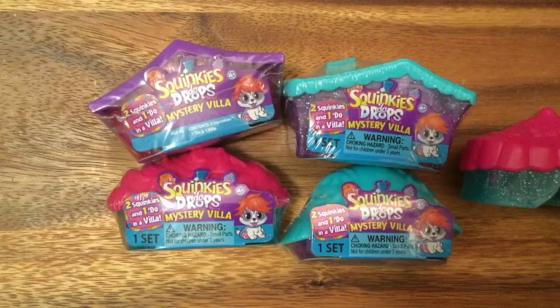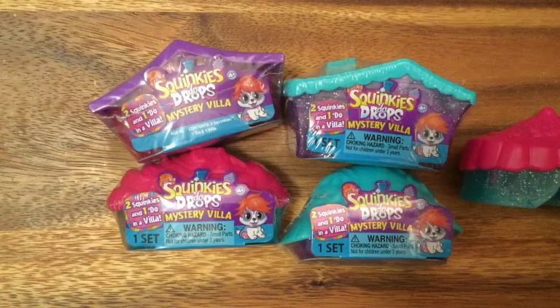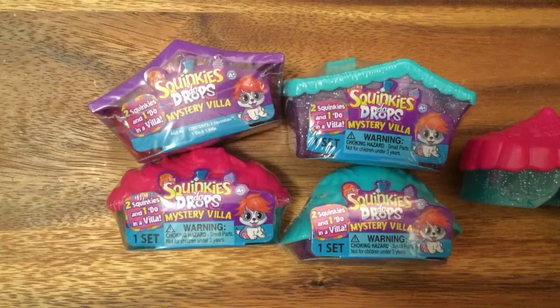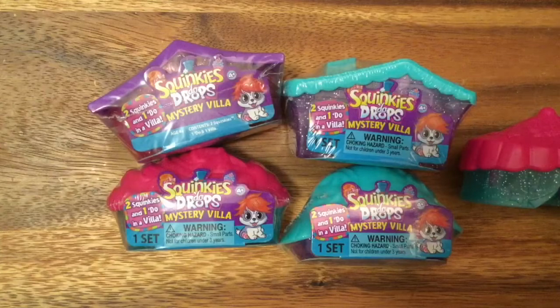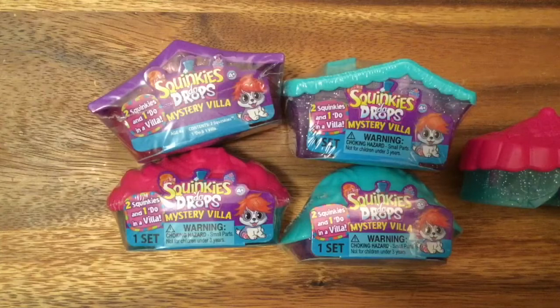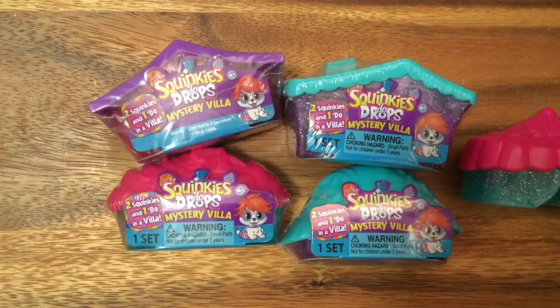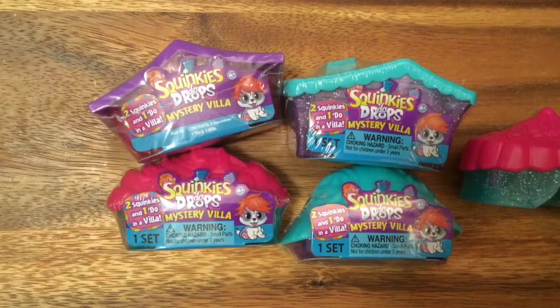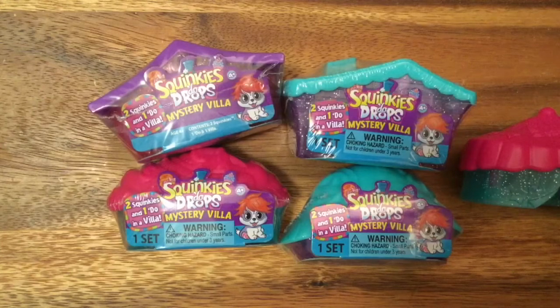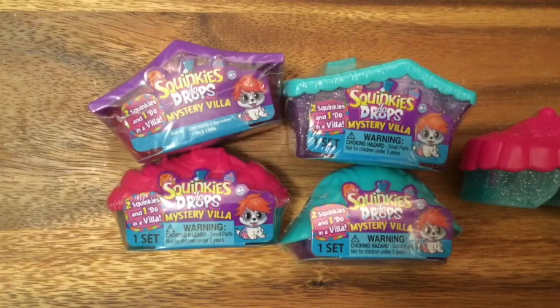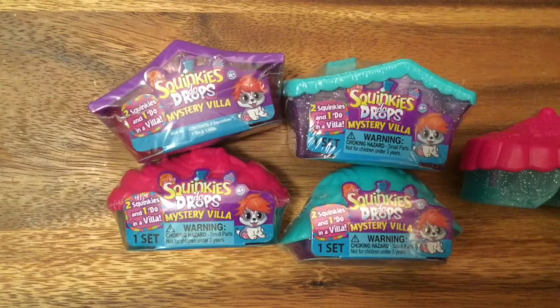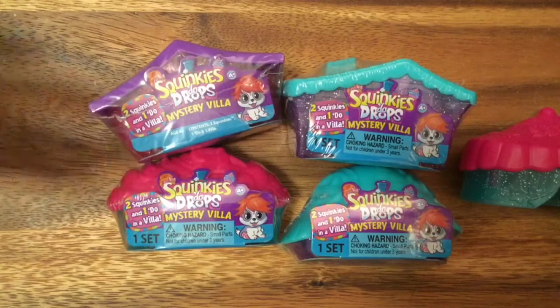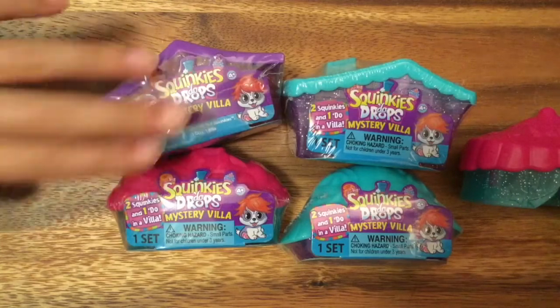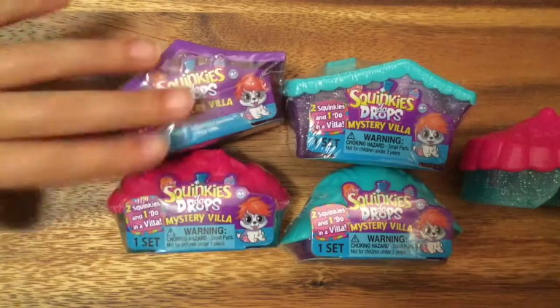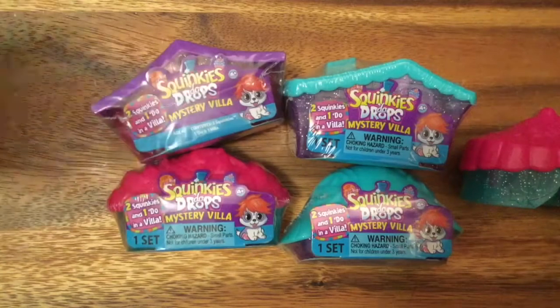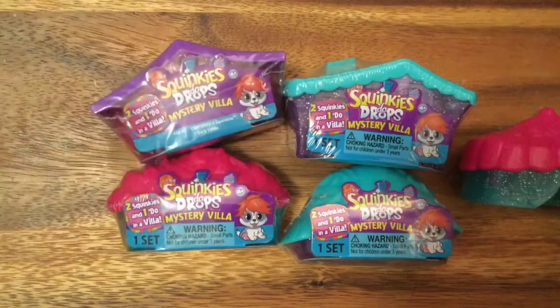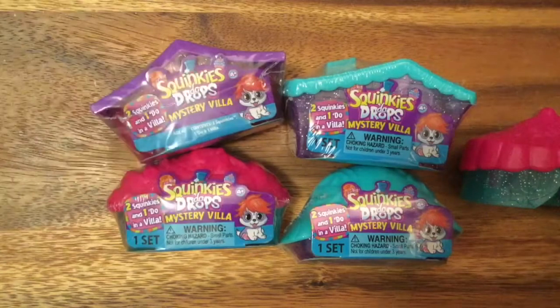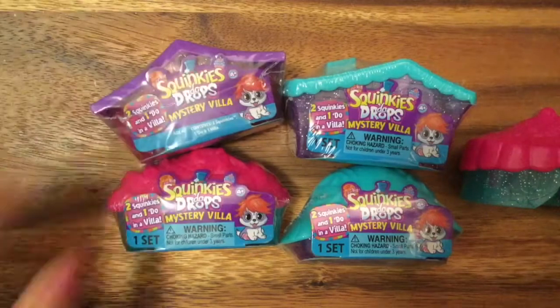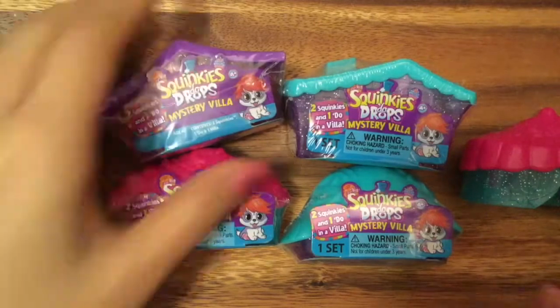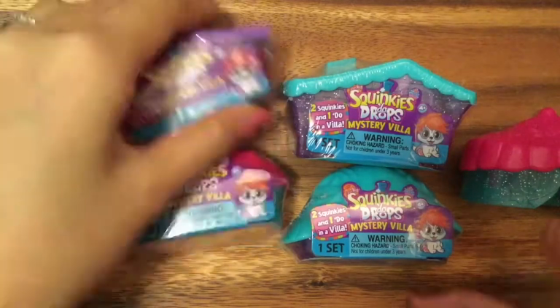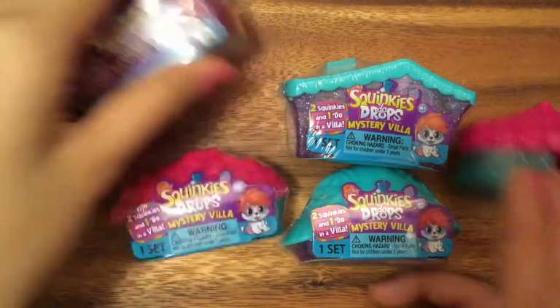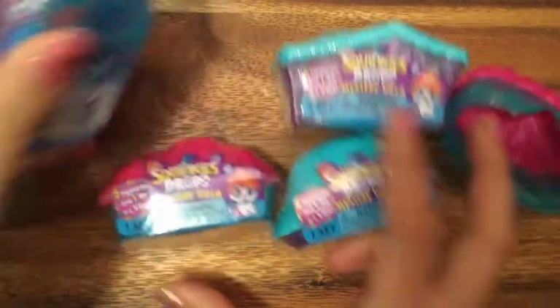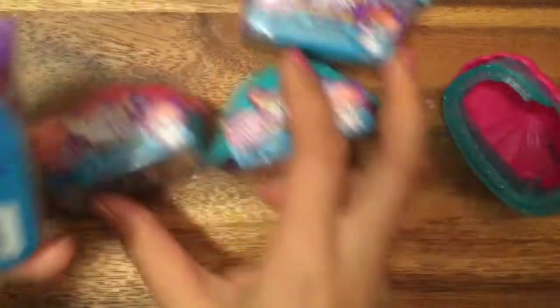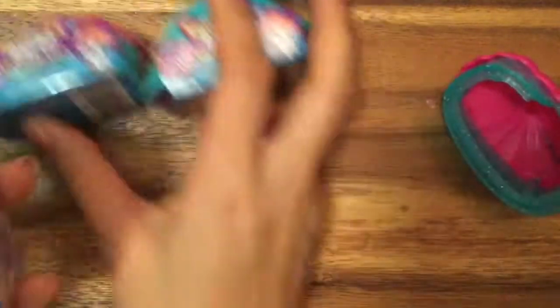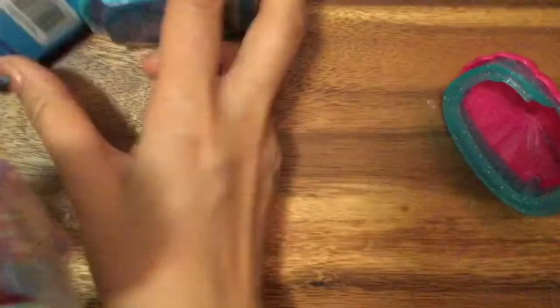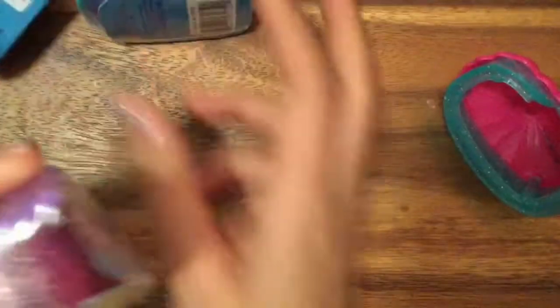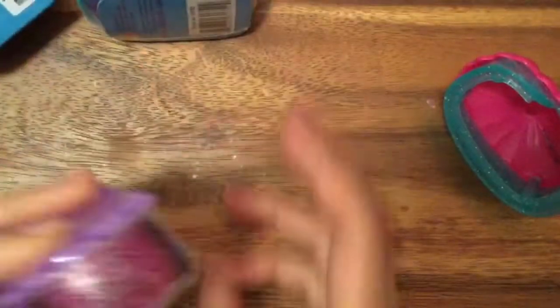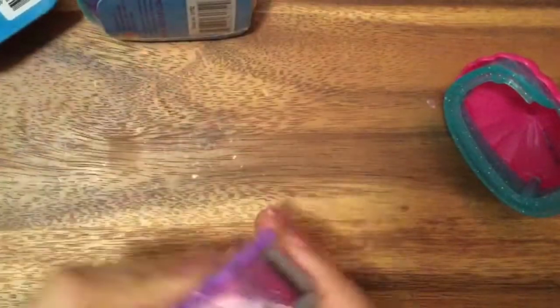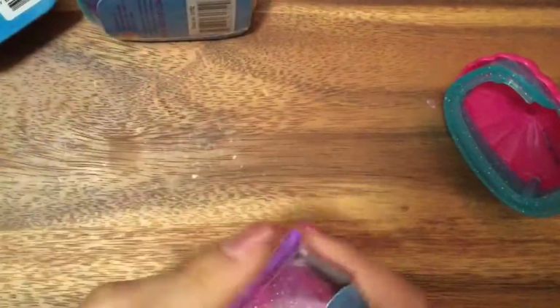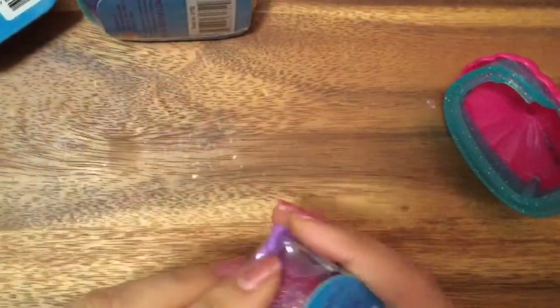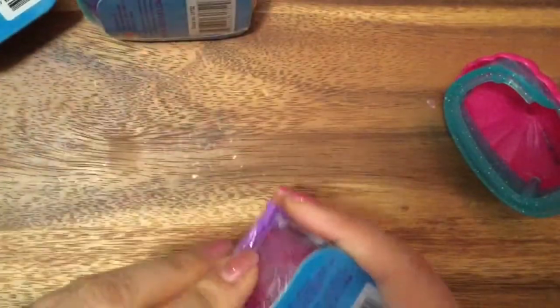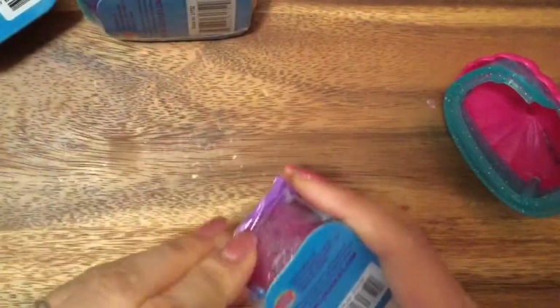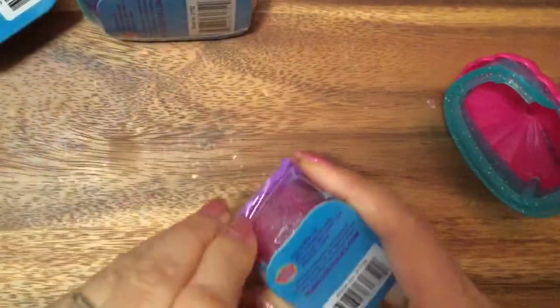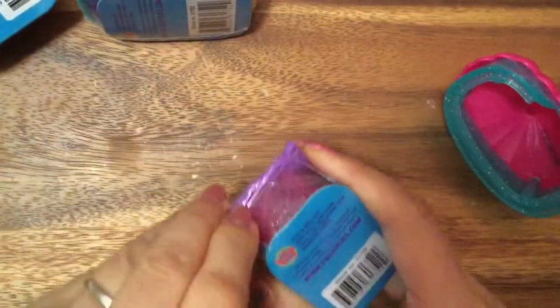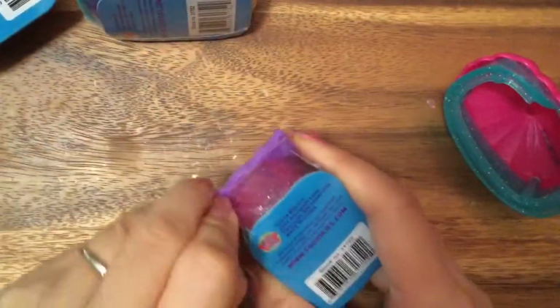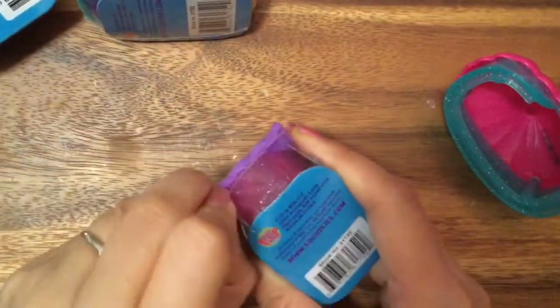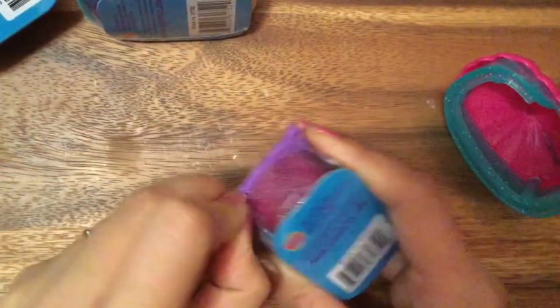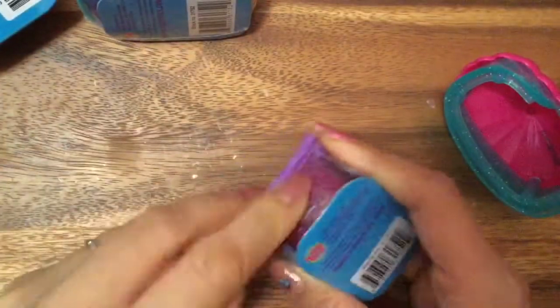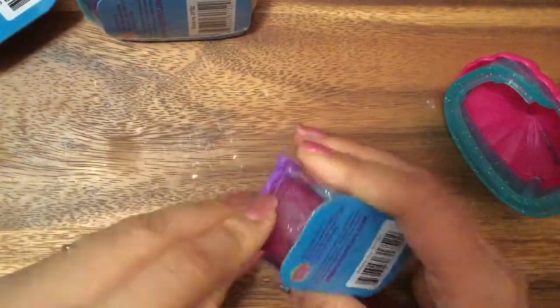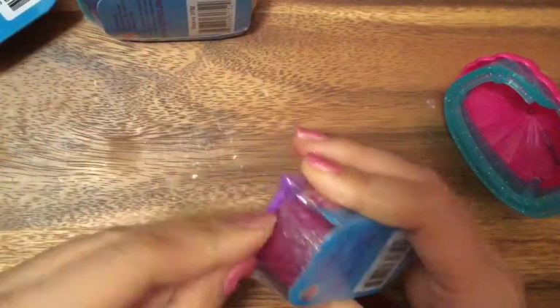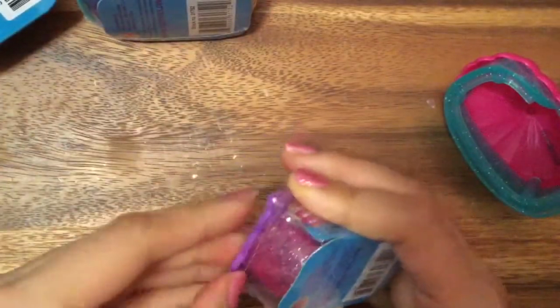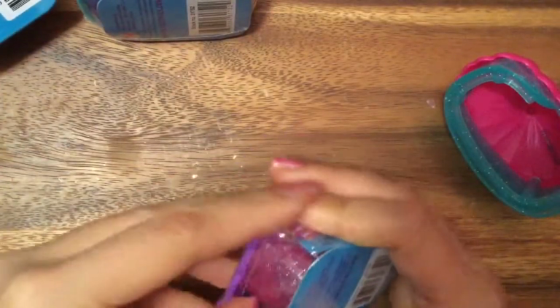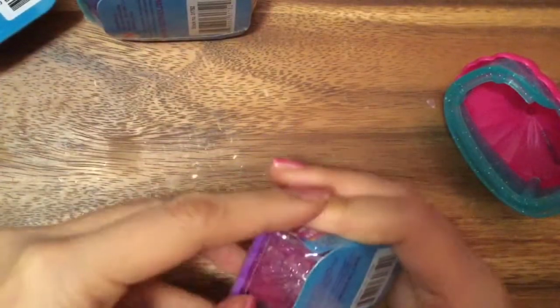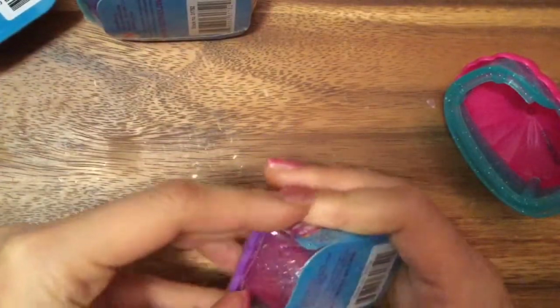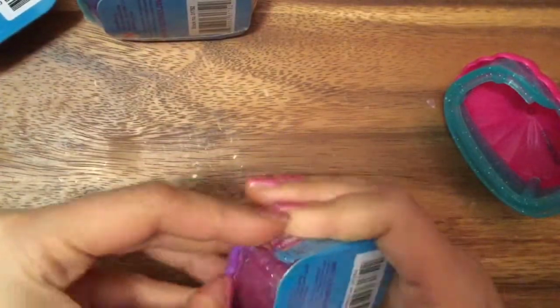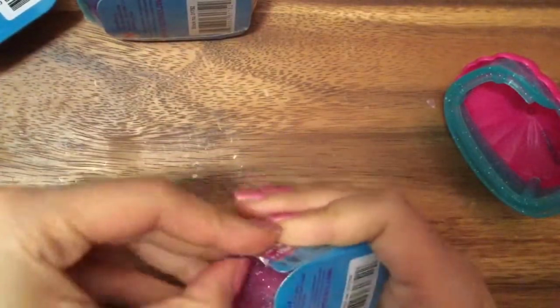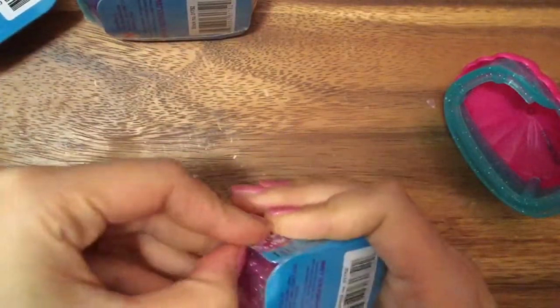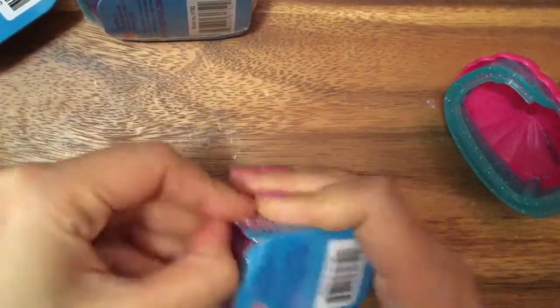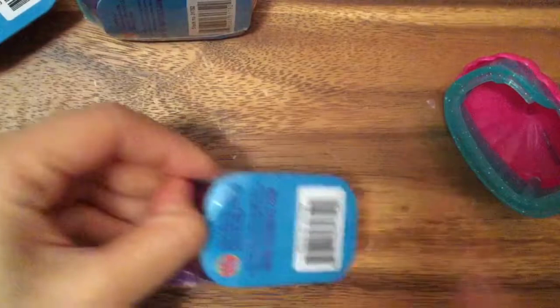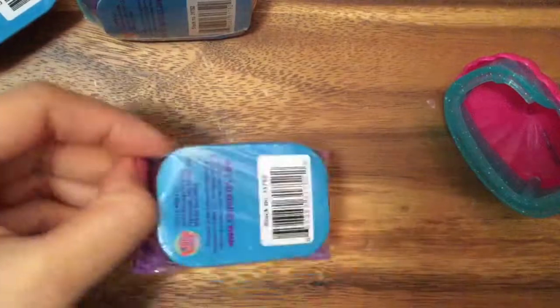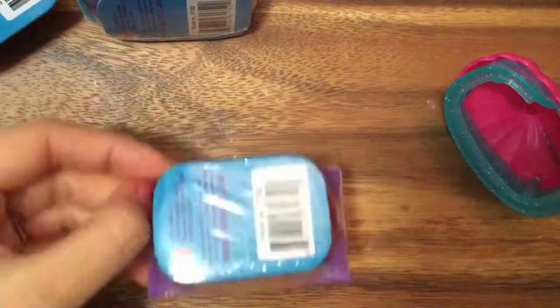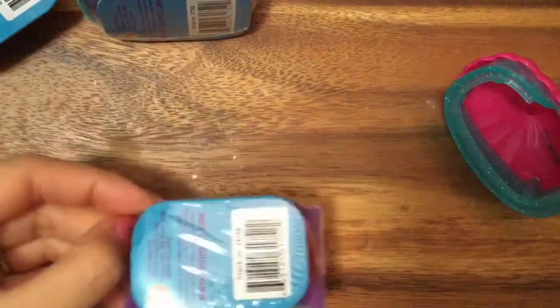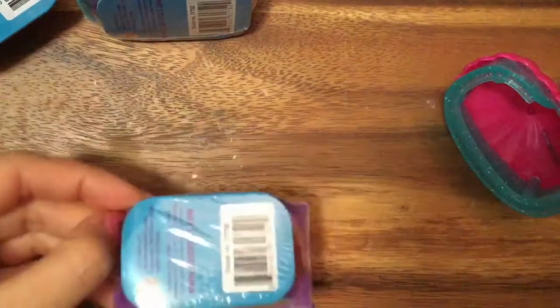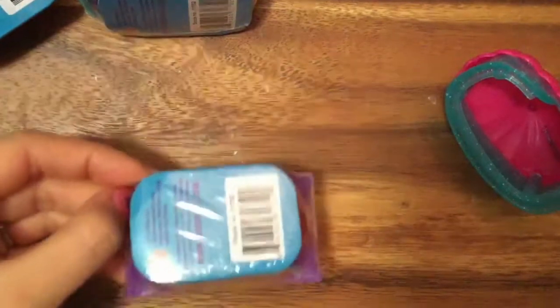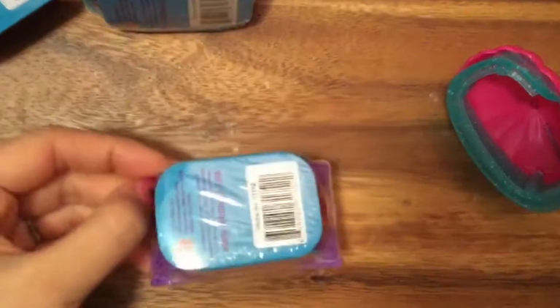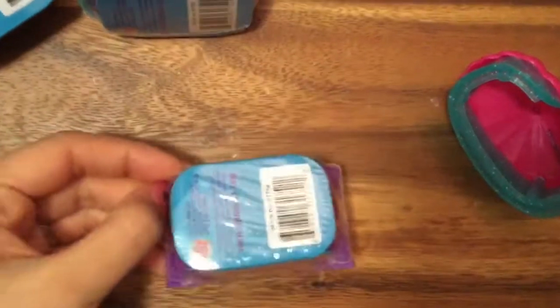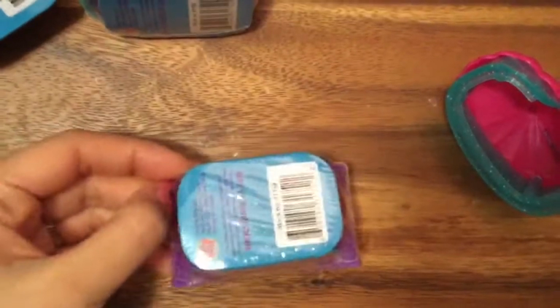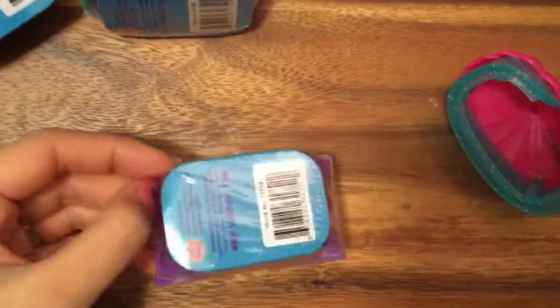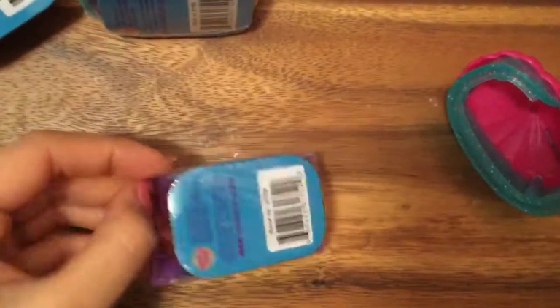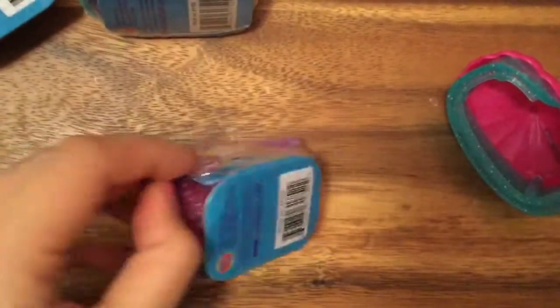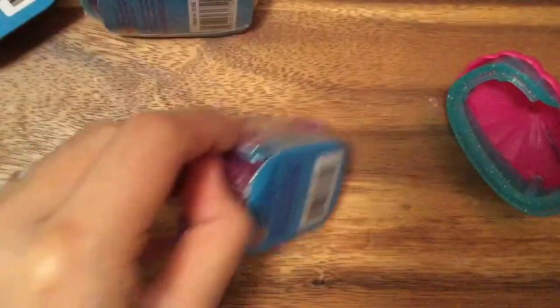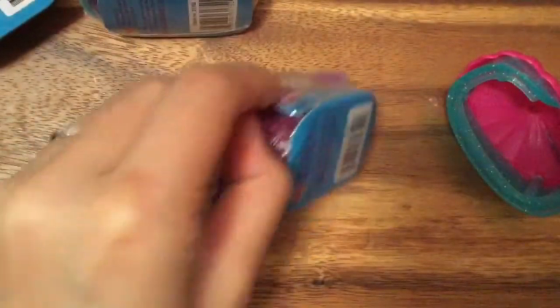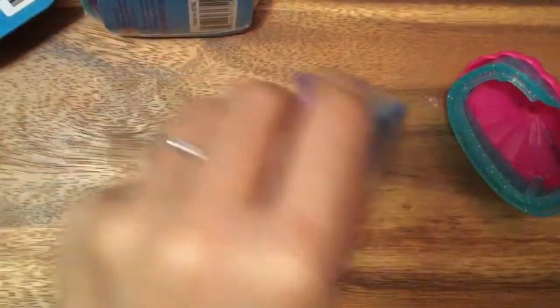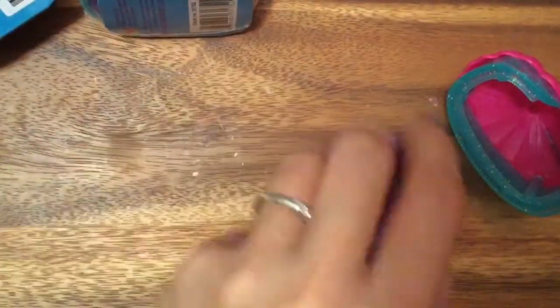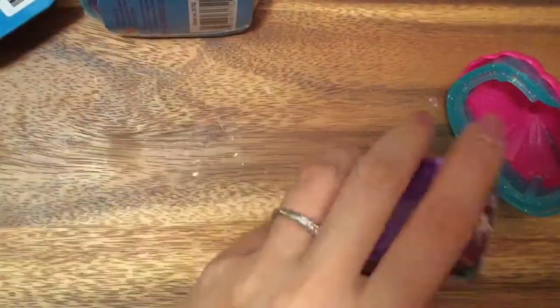Which one should we open up first? This one - this purple one with the house. I'm just gonna peel the wrapper, and we're gonna have my assistant come and help me peel the rest.